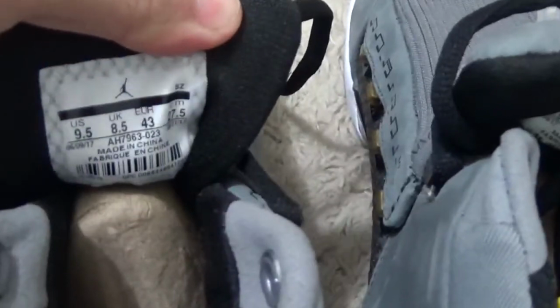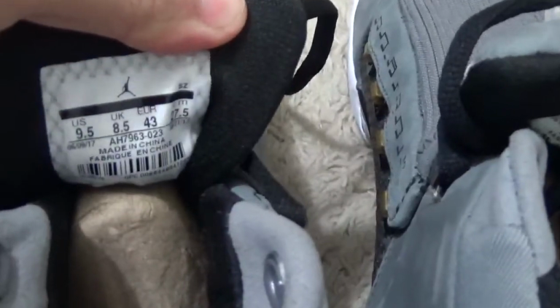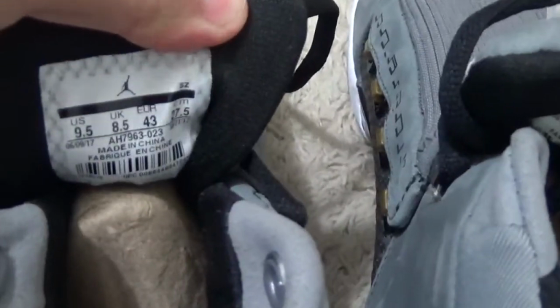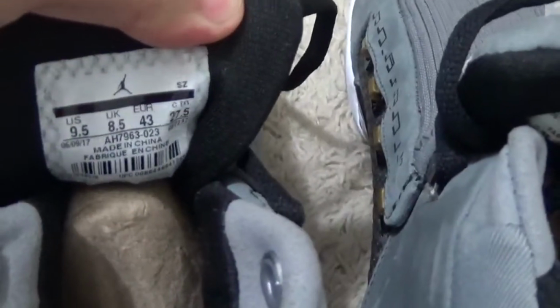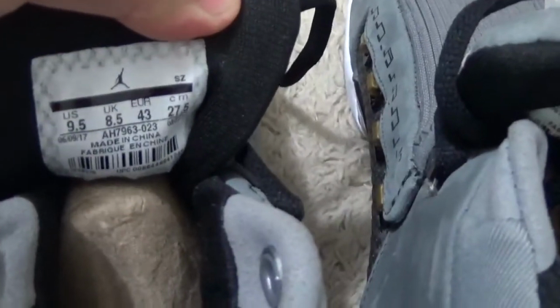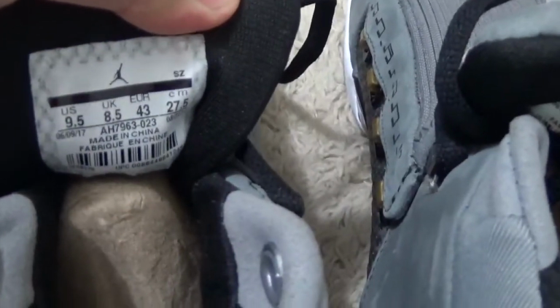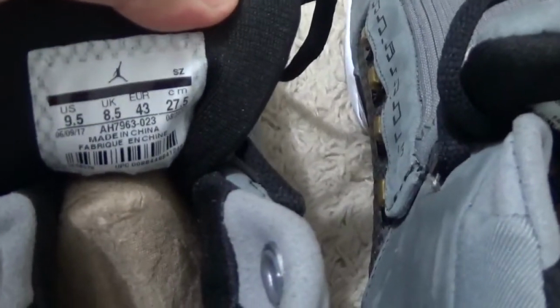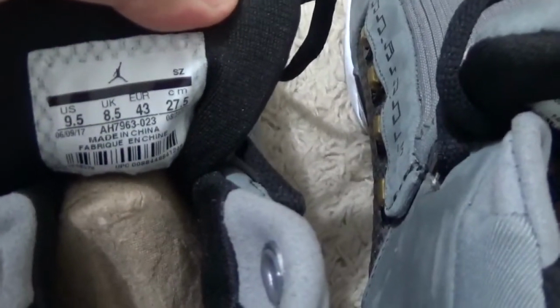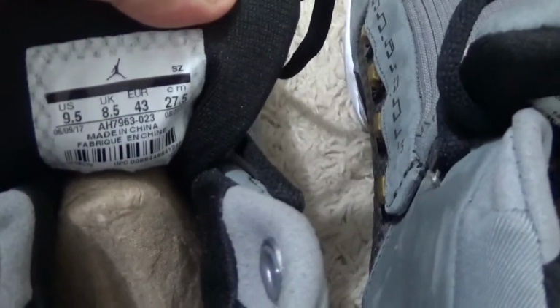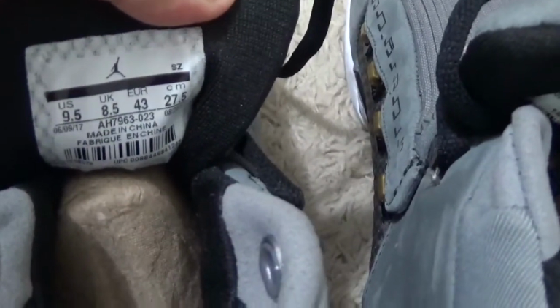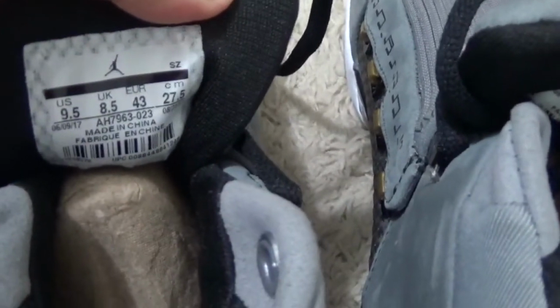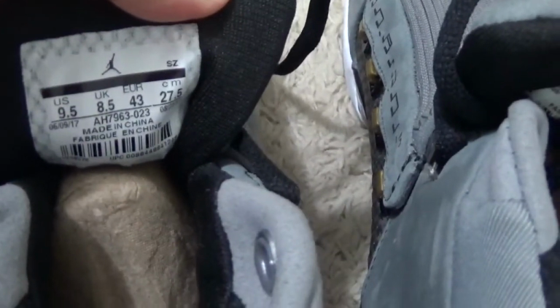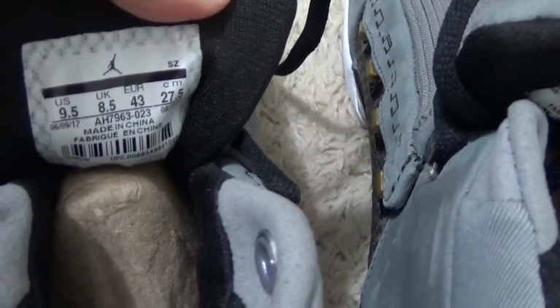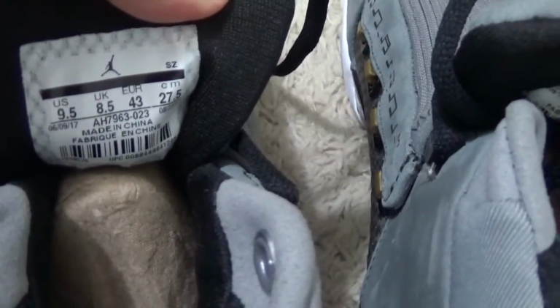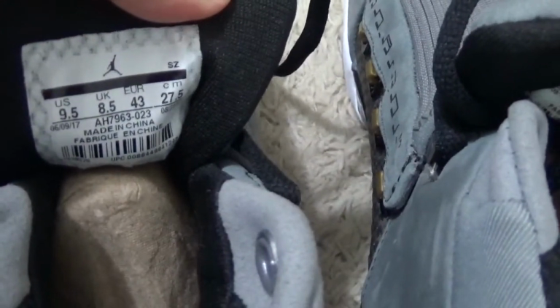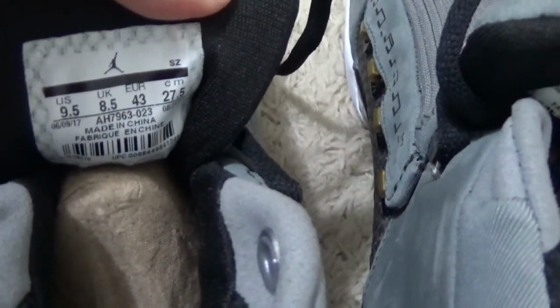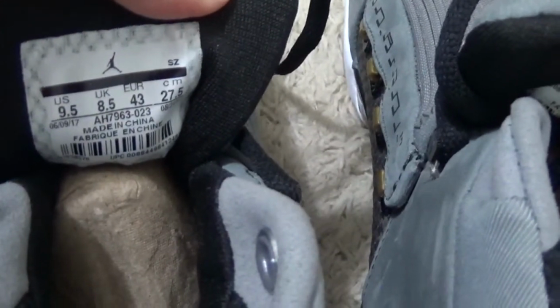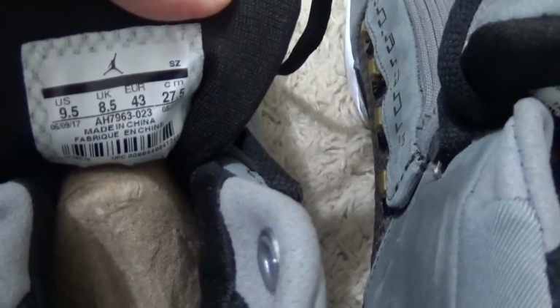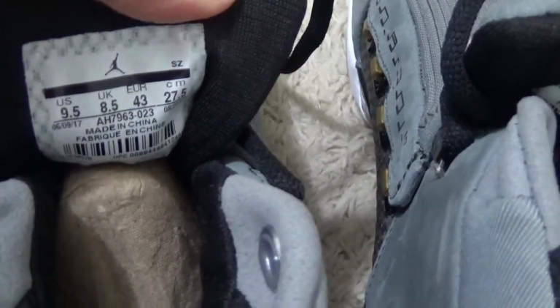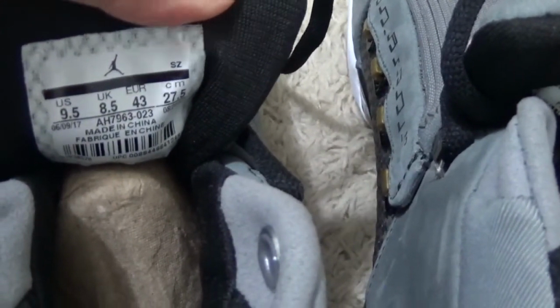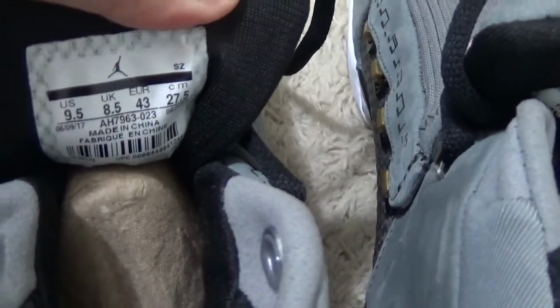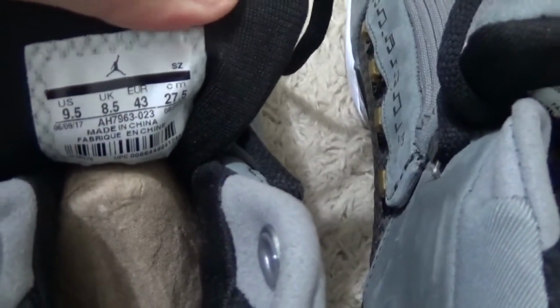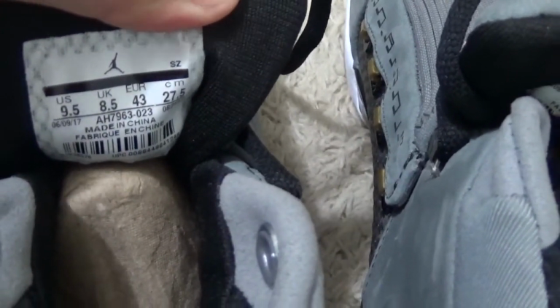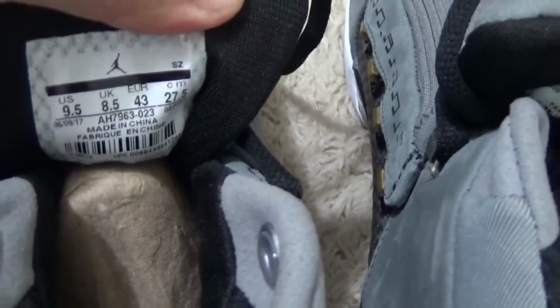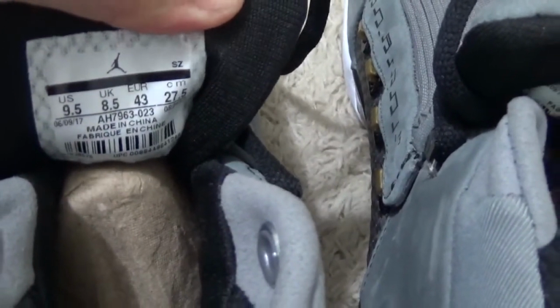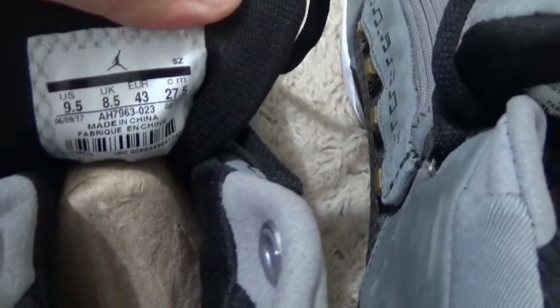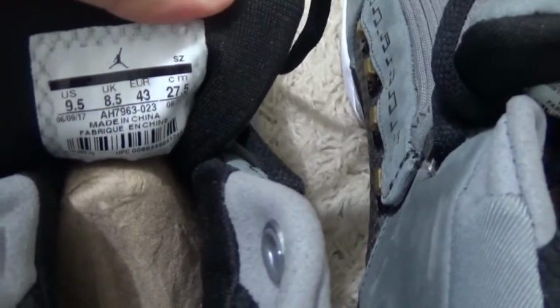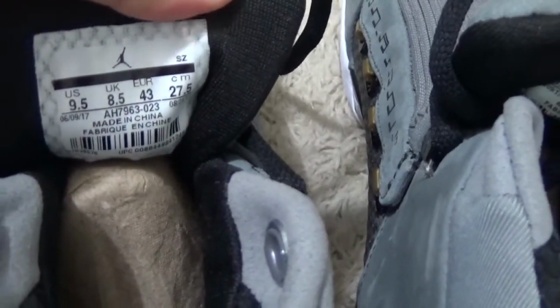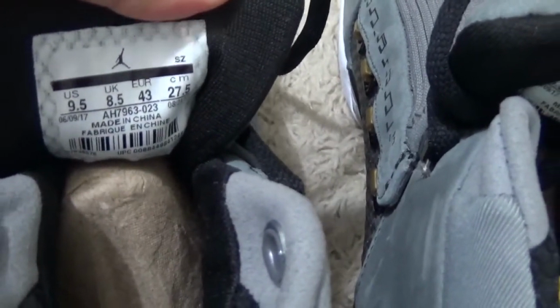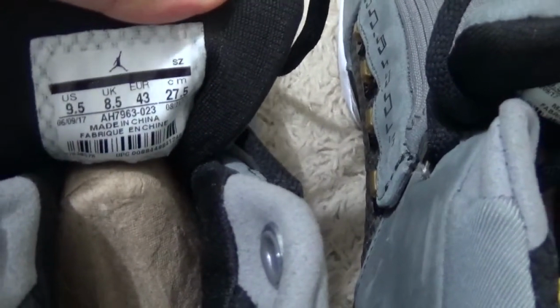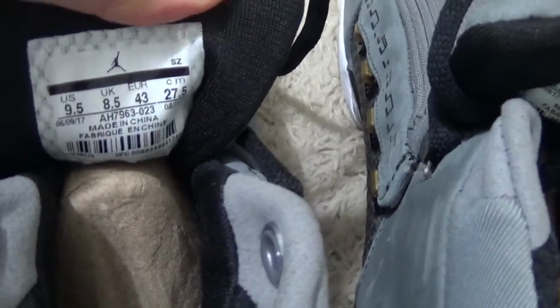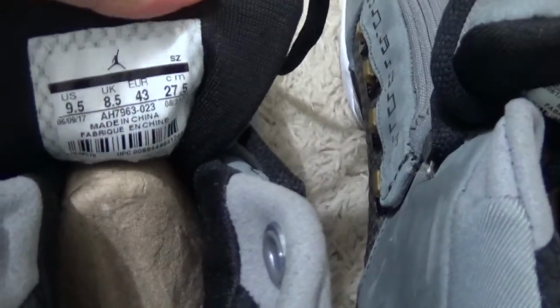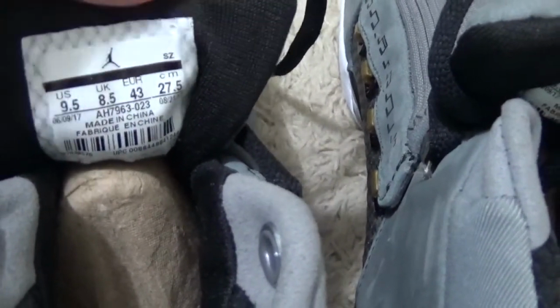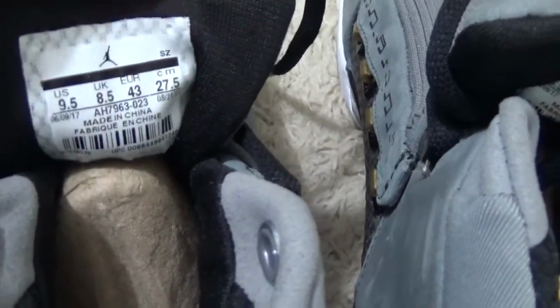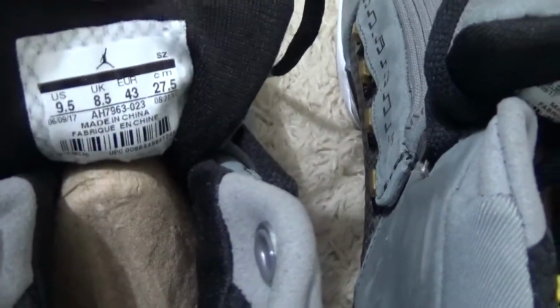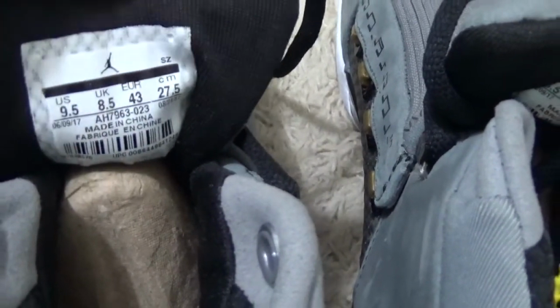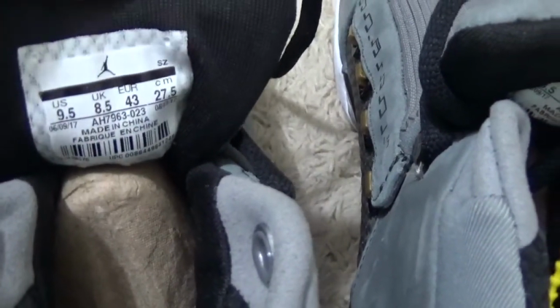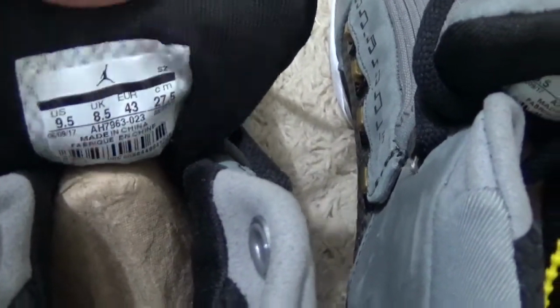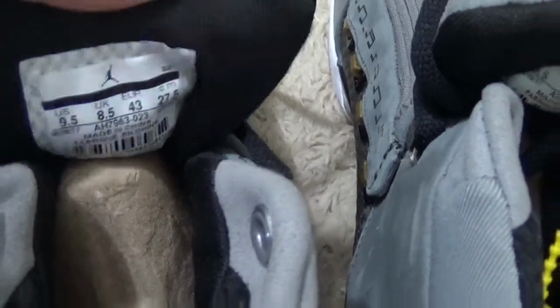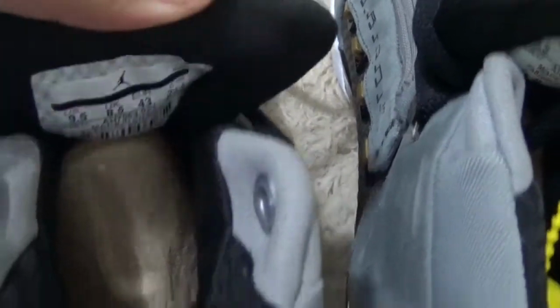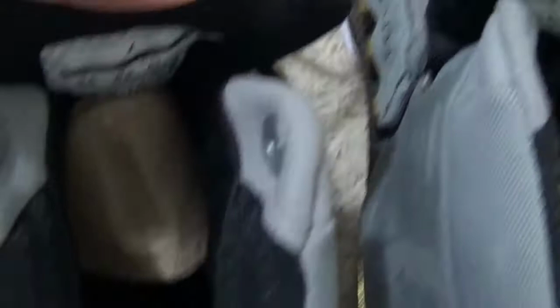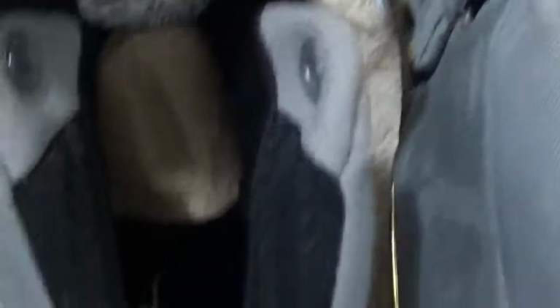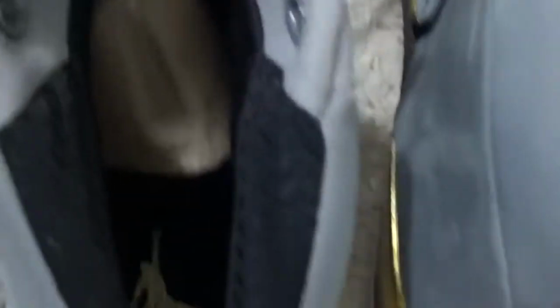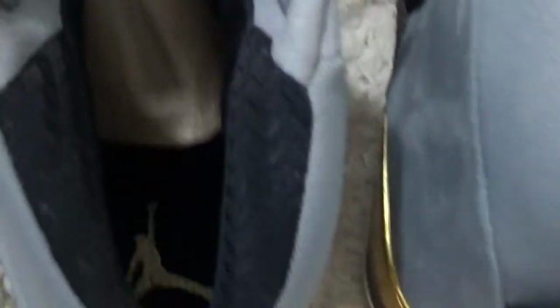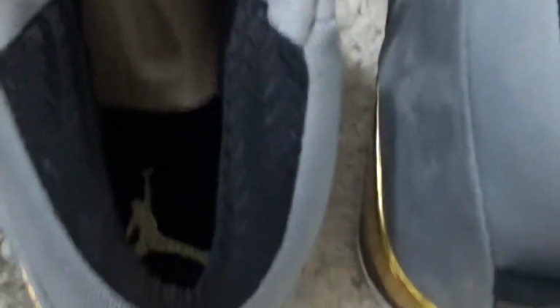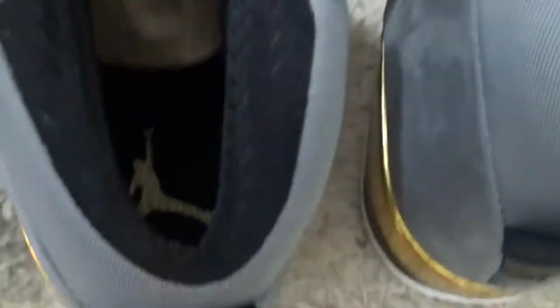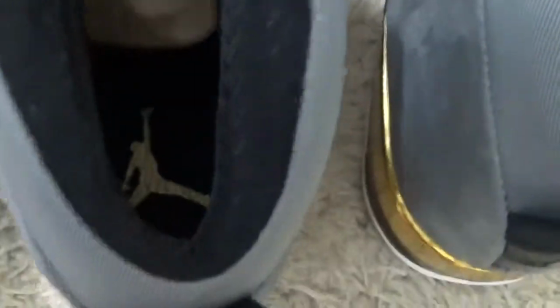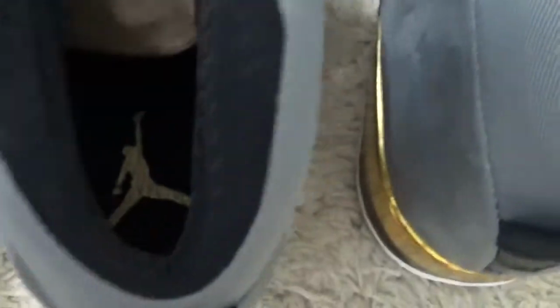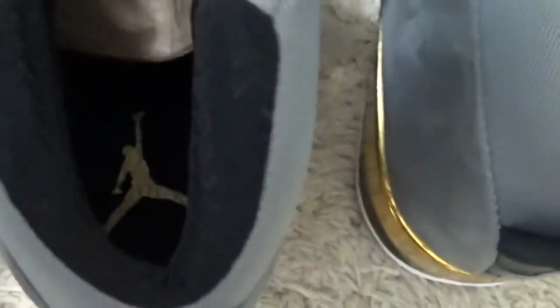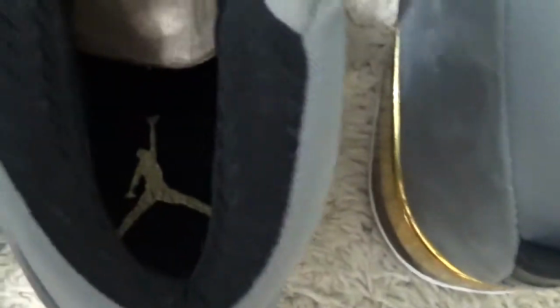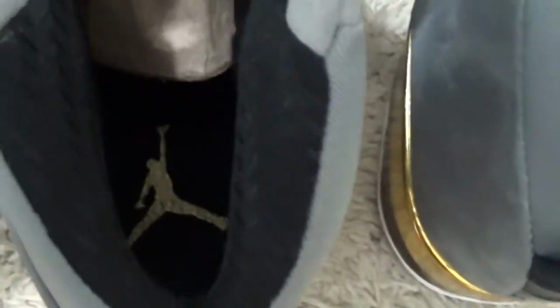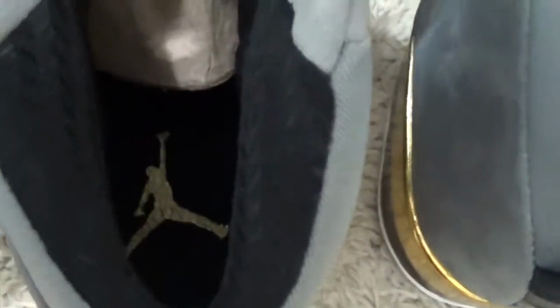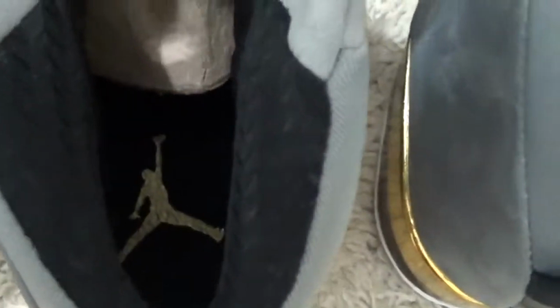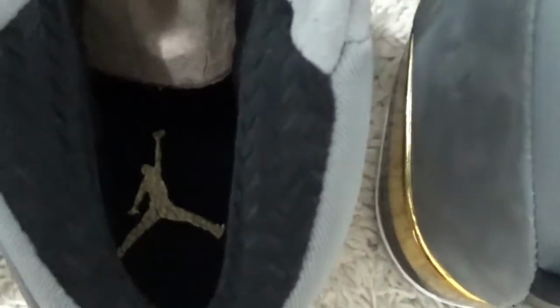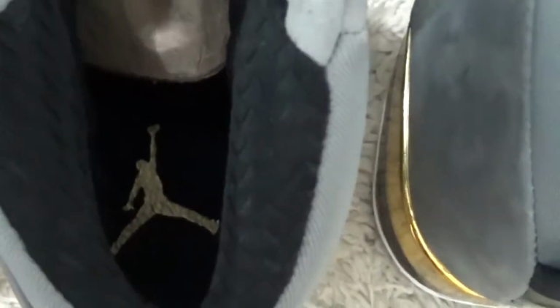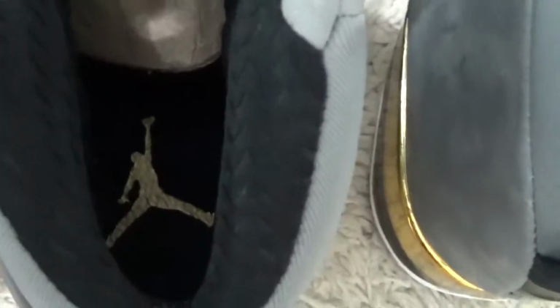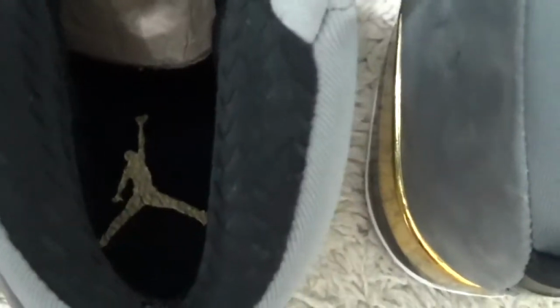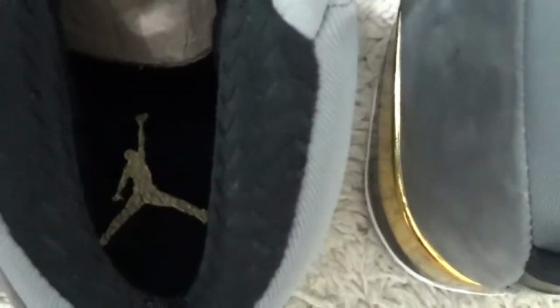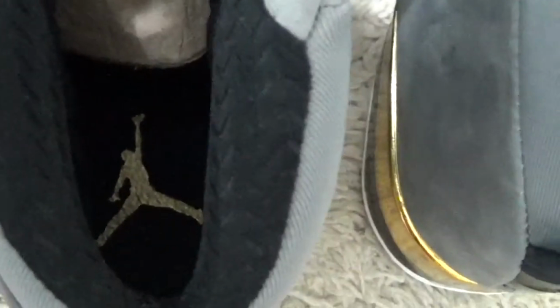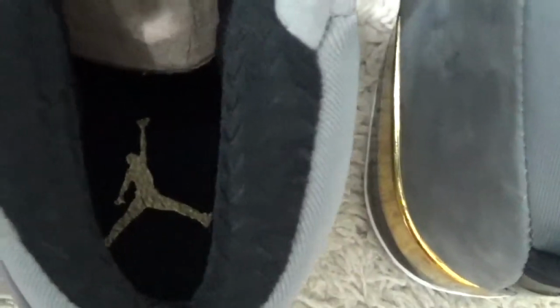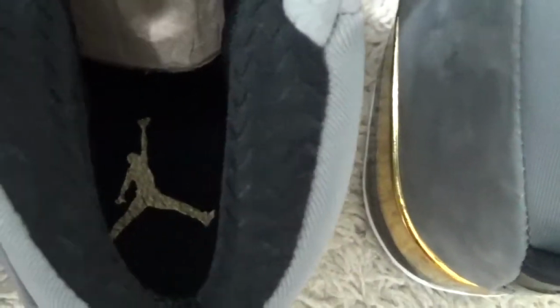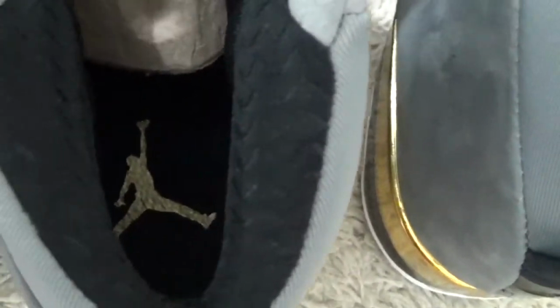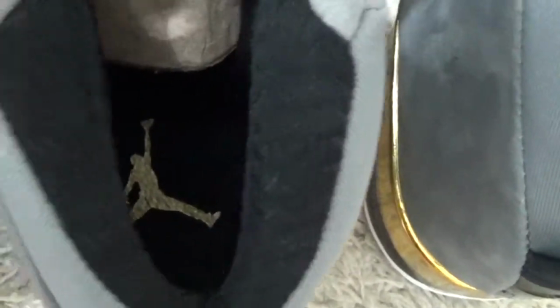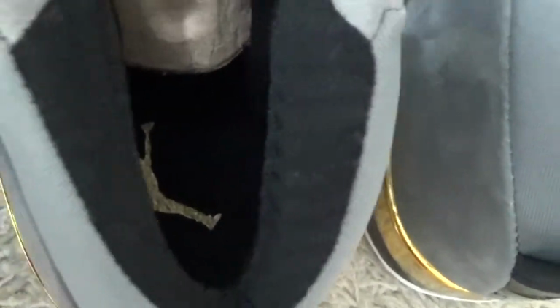This is the size tab, back side of the tongue. And the black shoe pad.